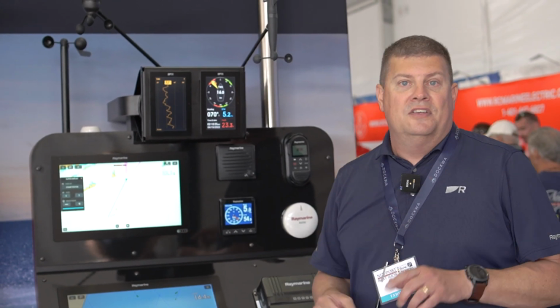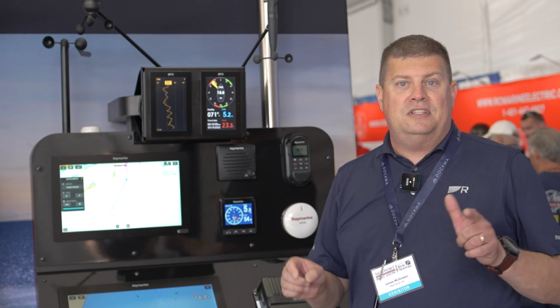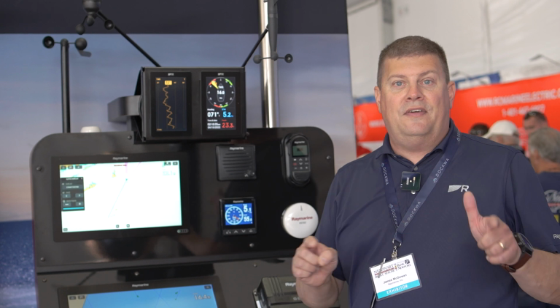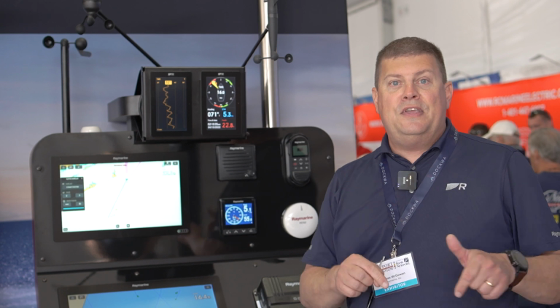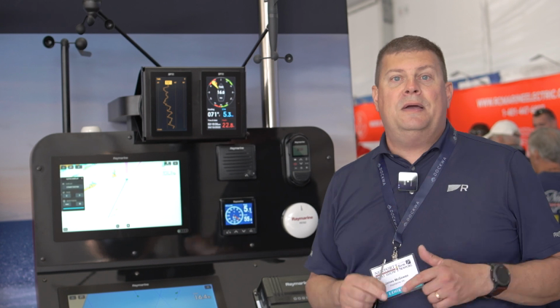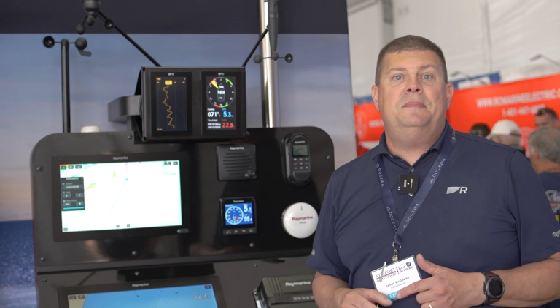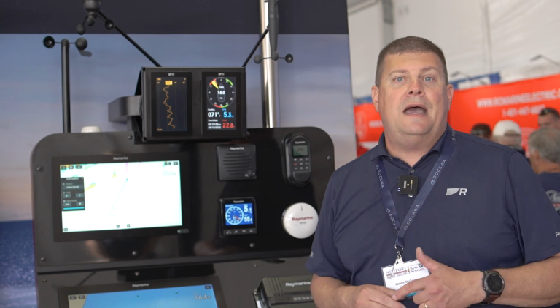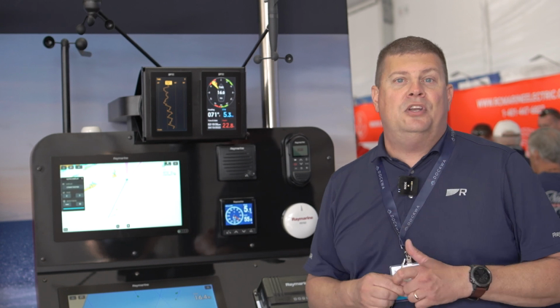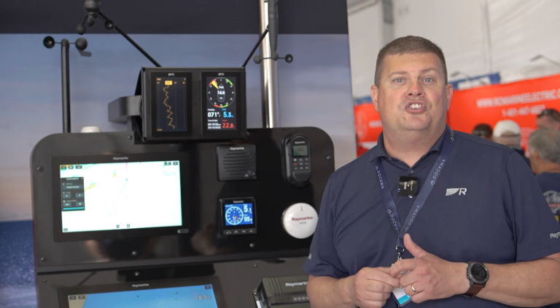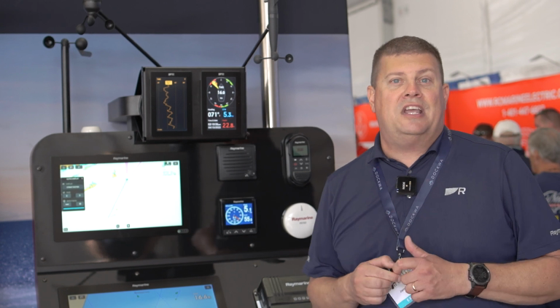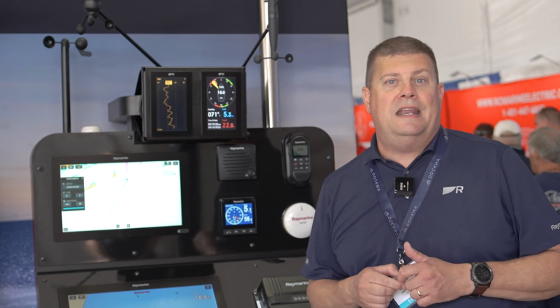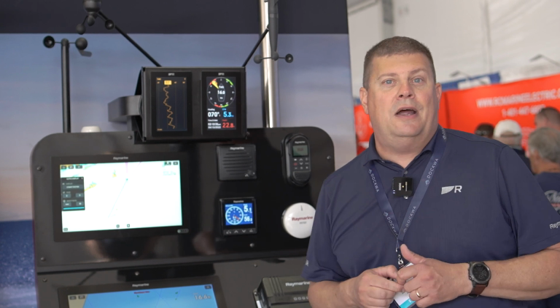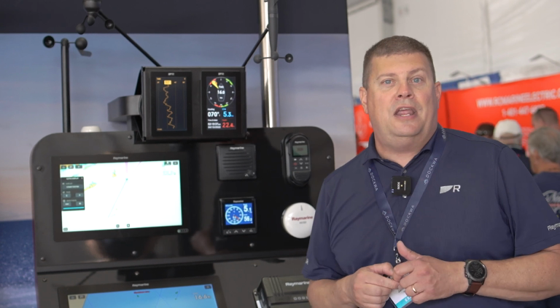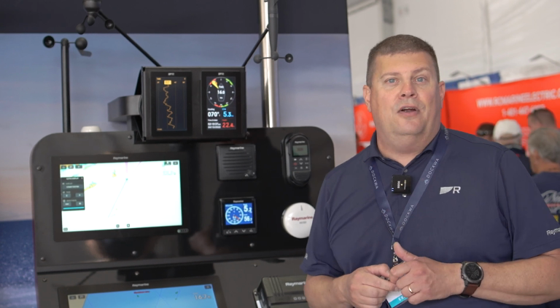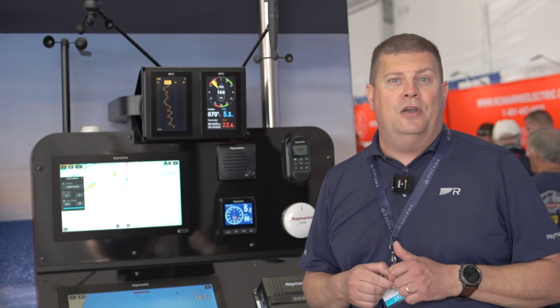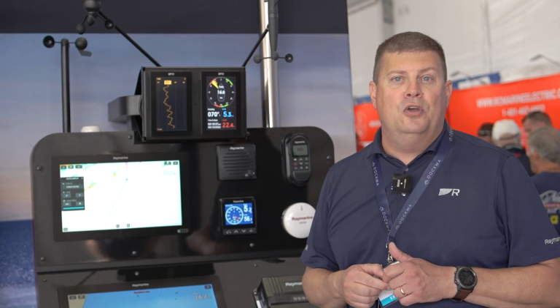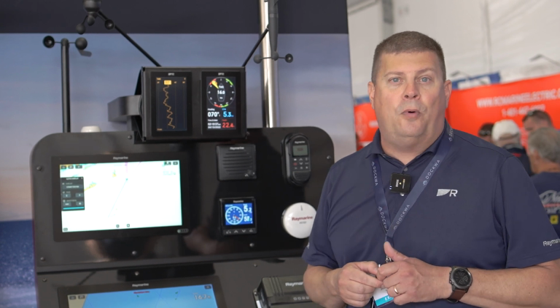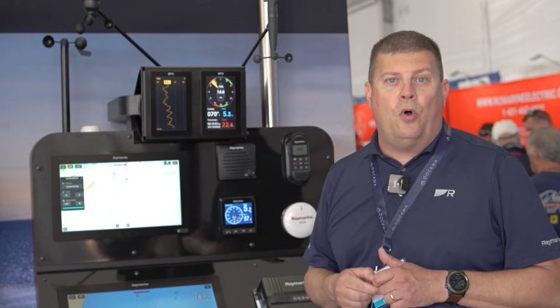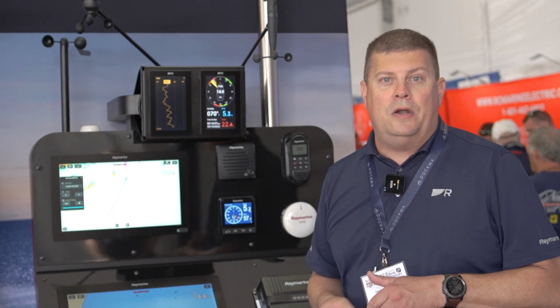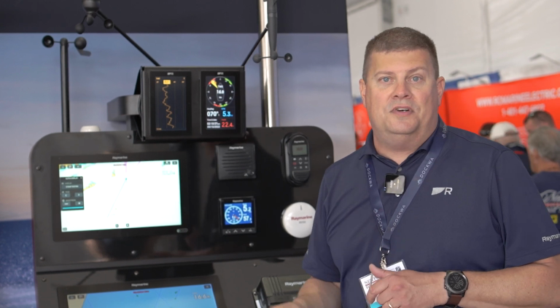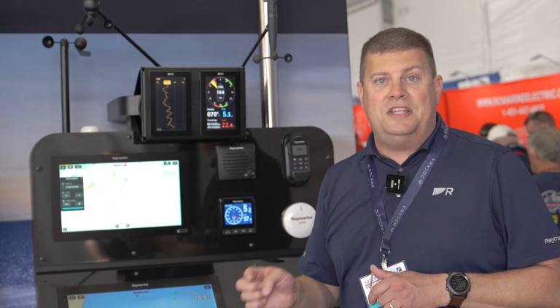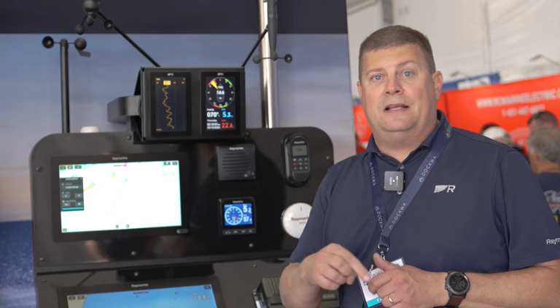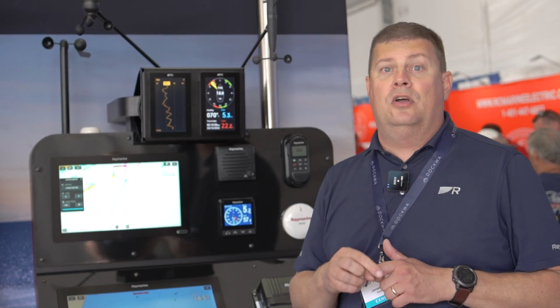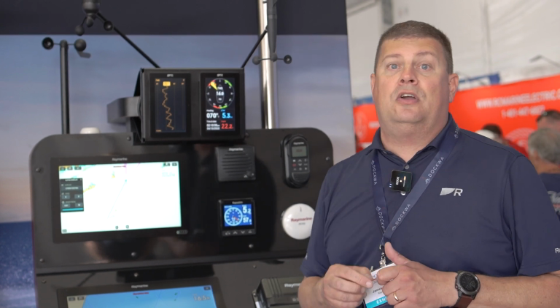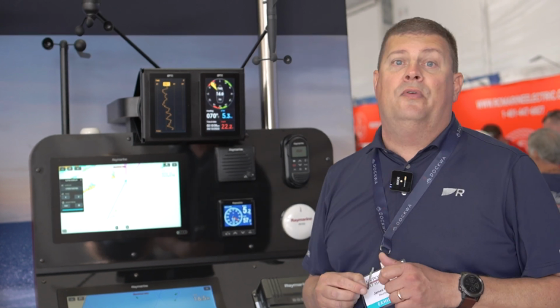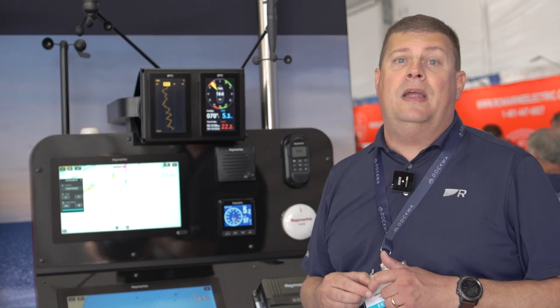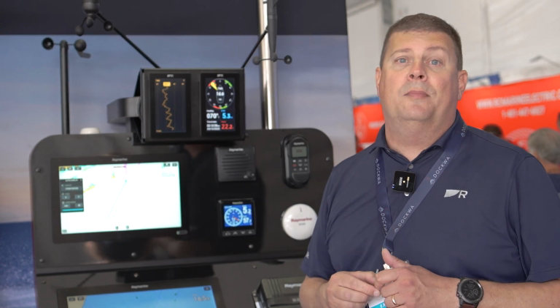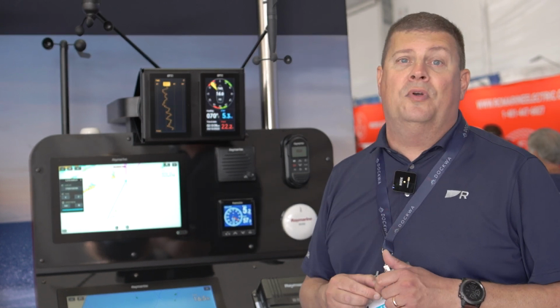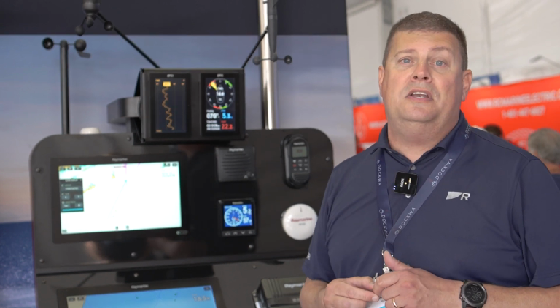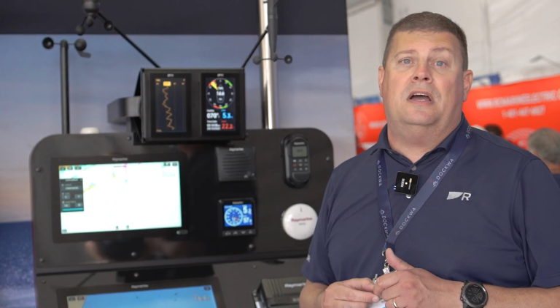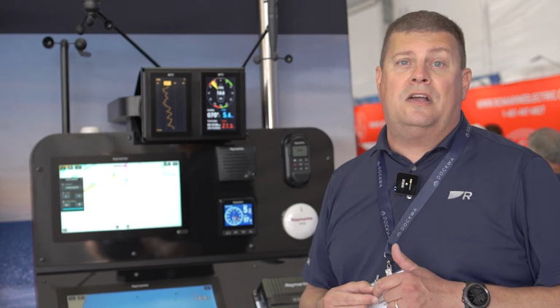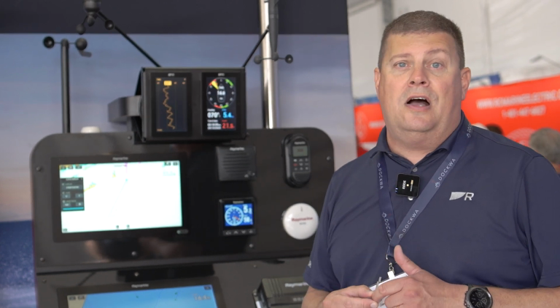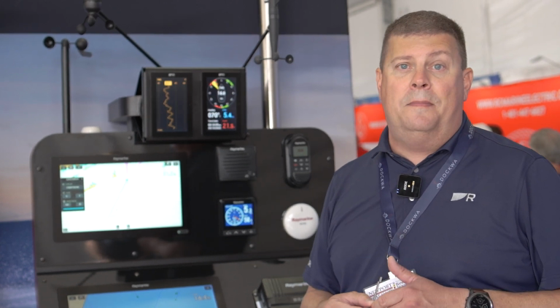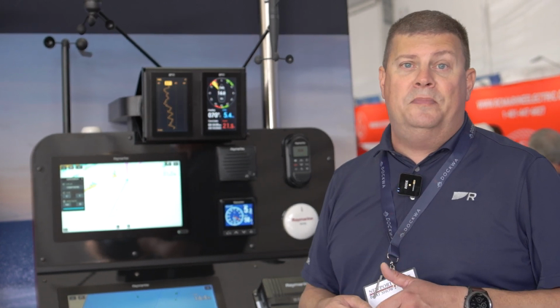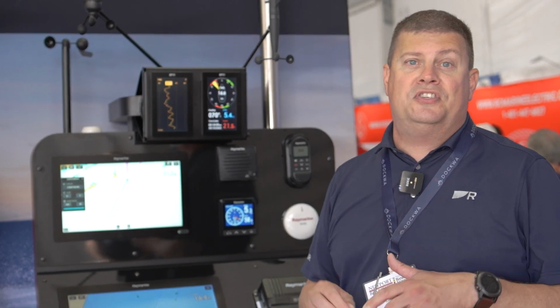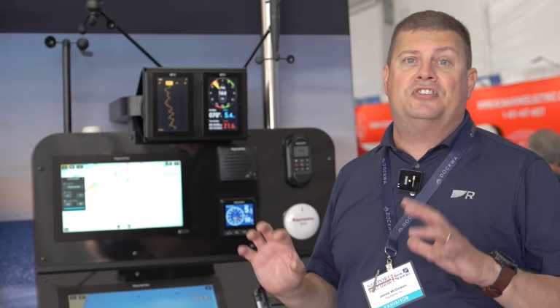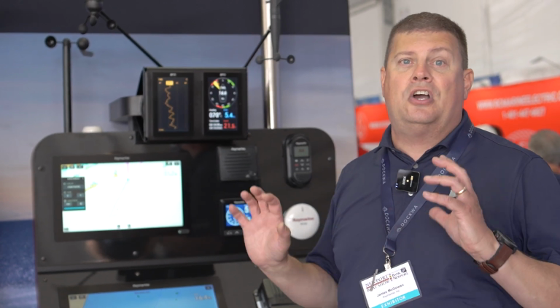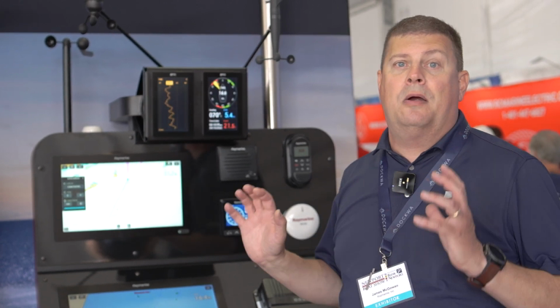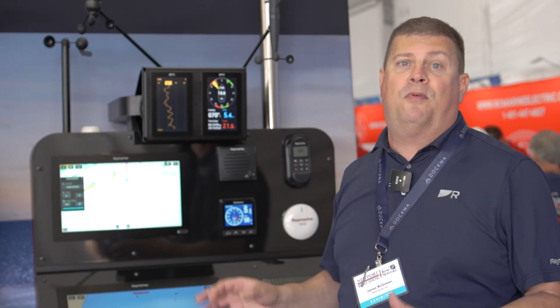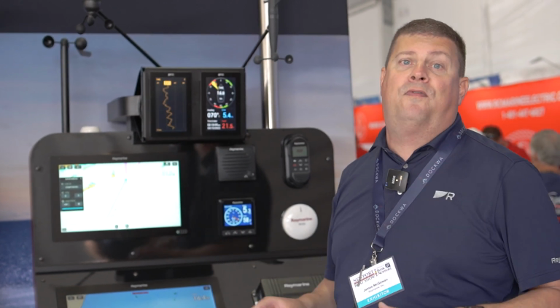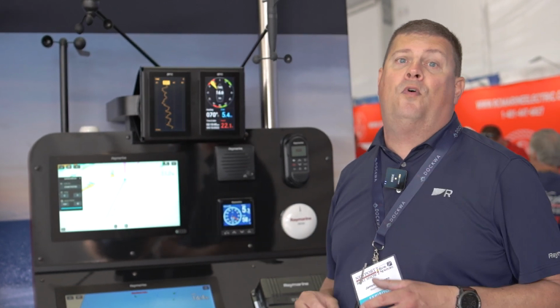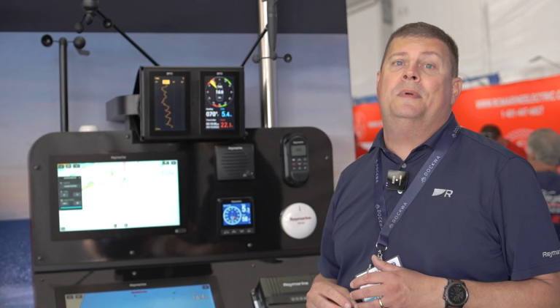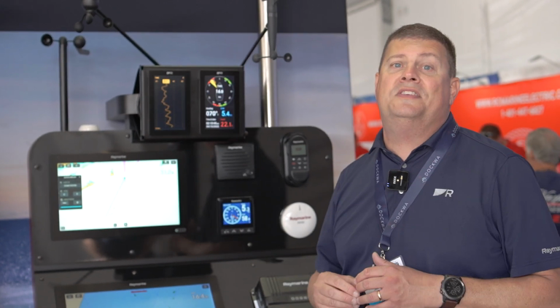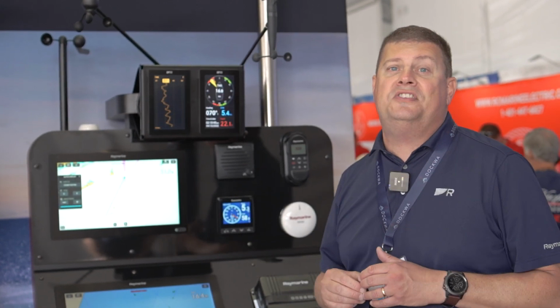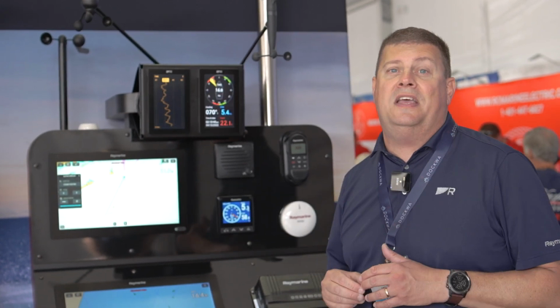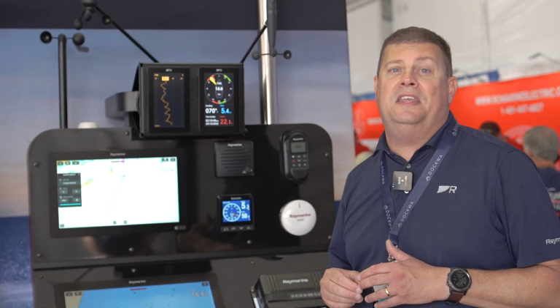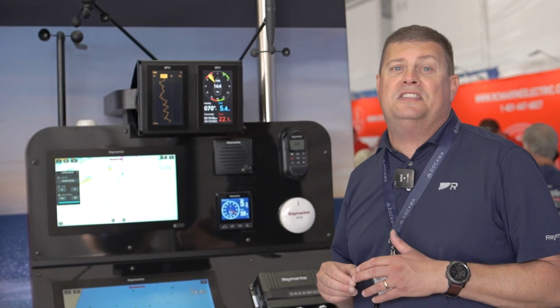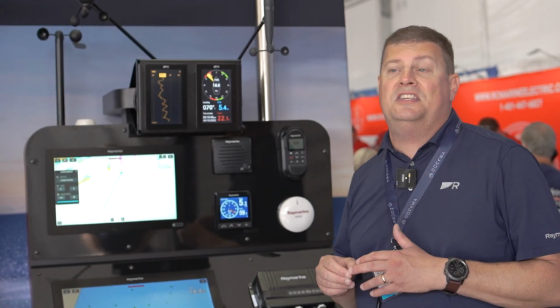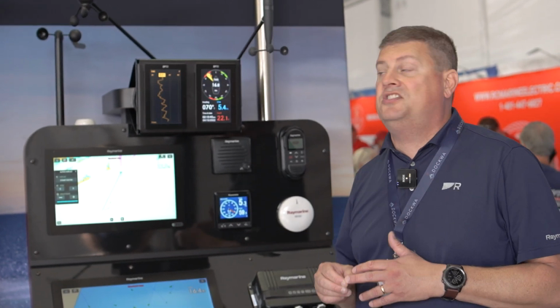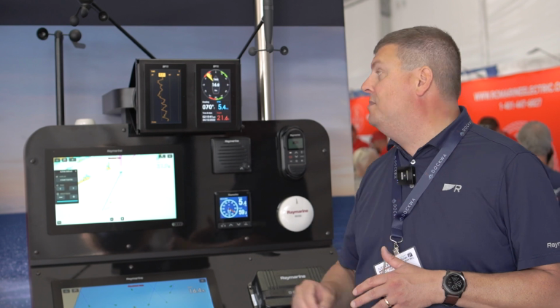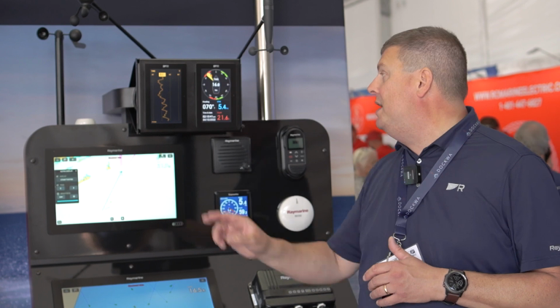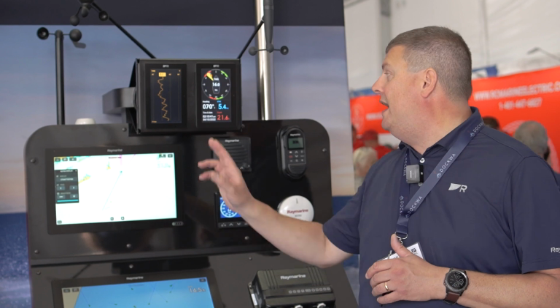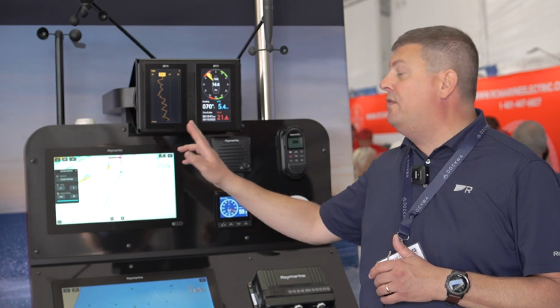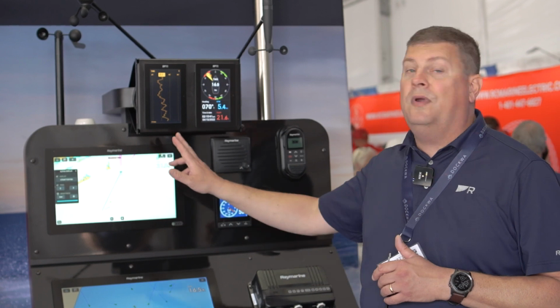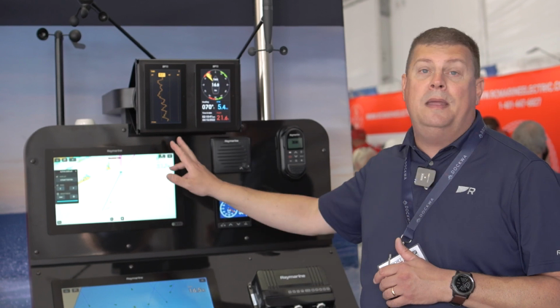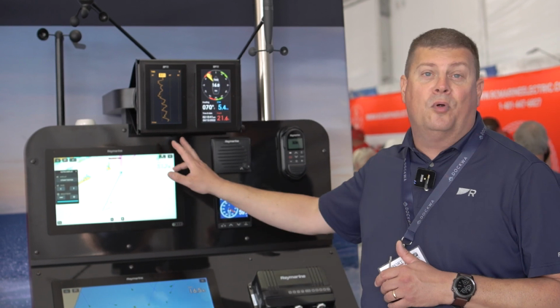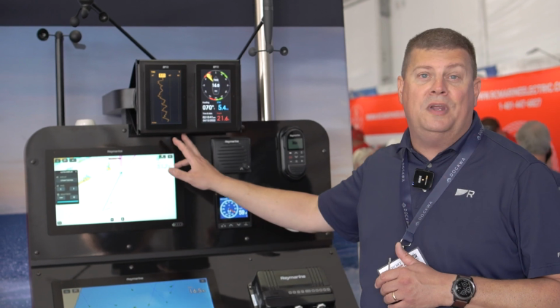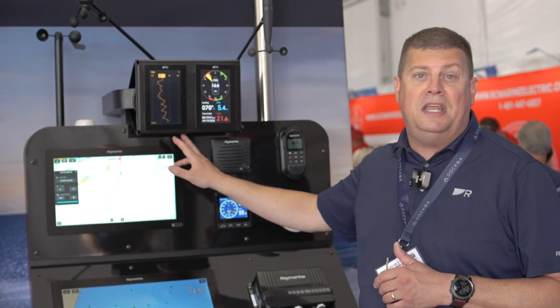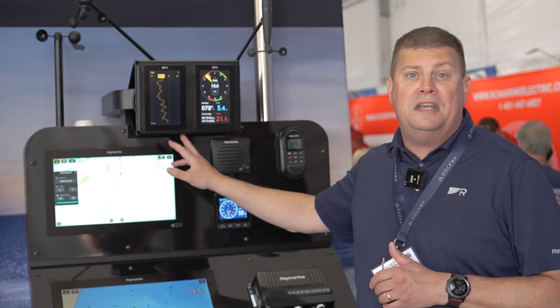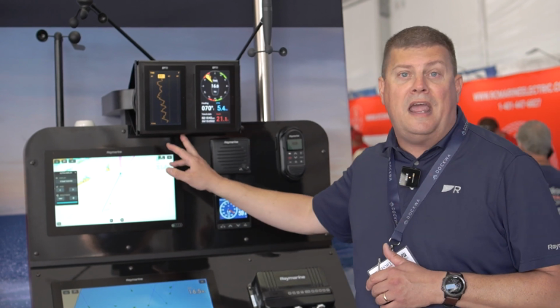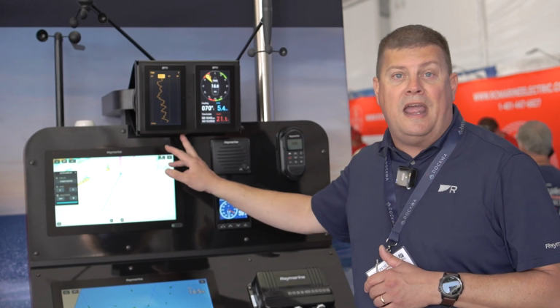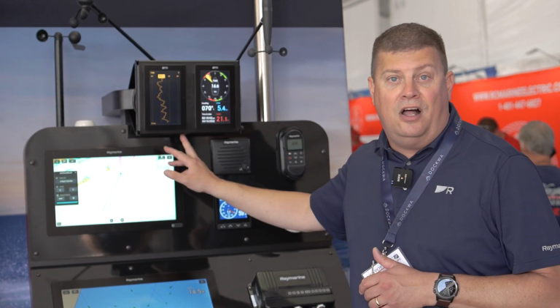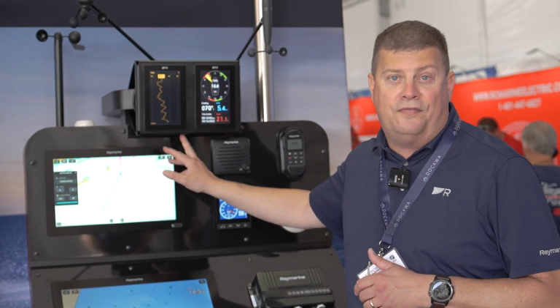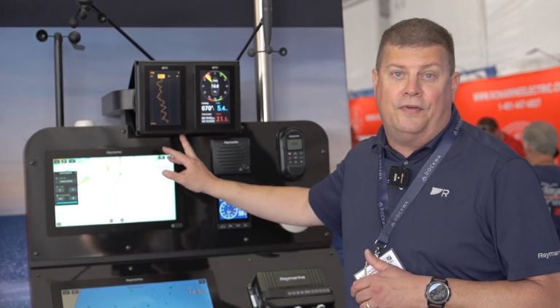Definitely come down and check it out here at Newport, or take a look on Raymarine.com. This is our Performance Sailing System and Raymarine Alpha.